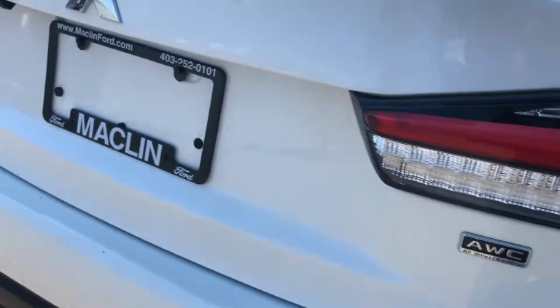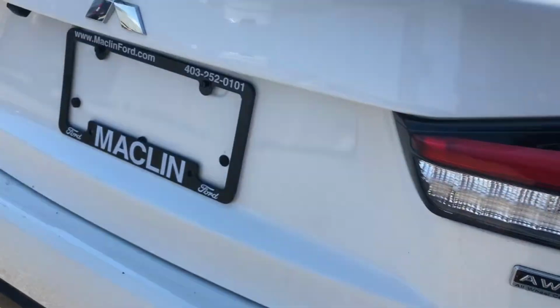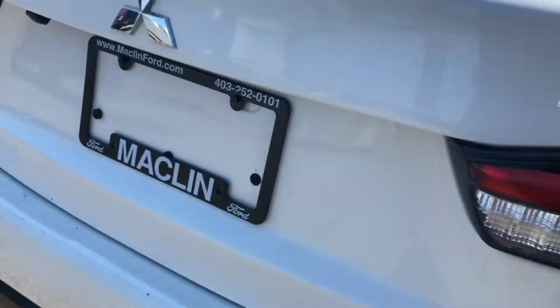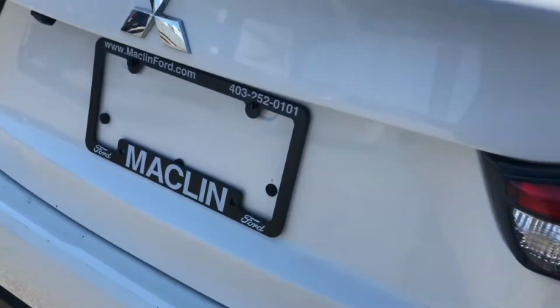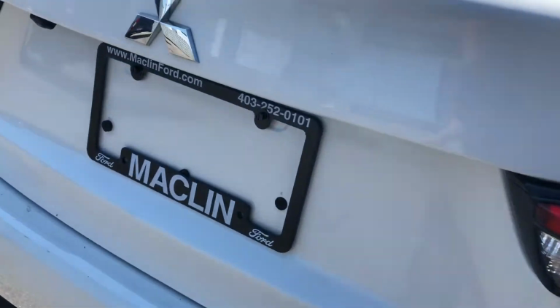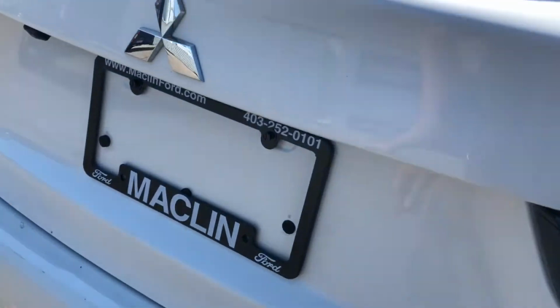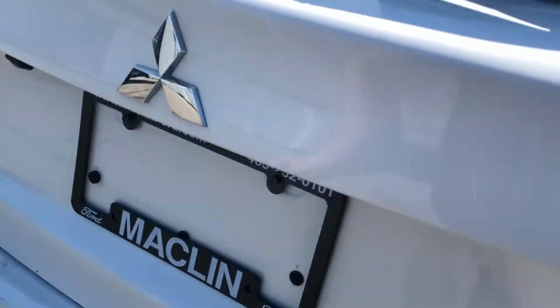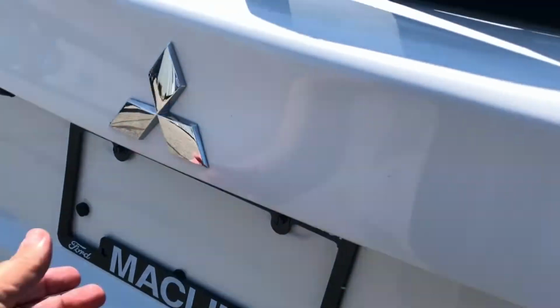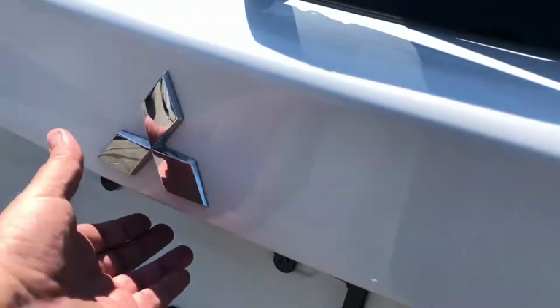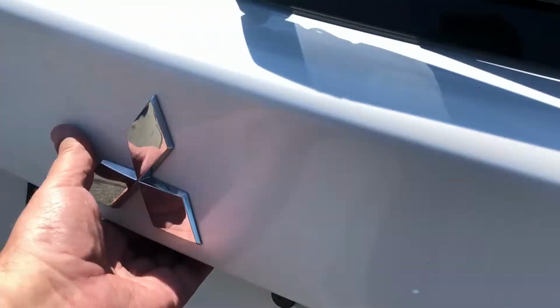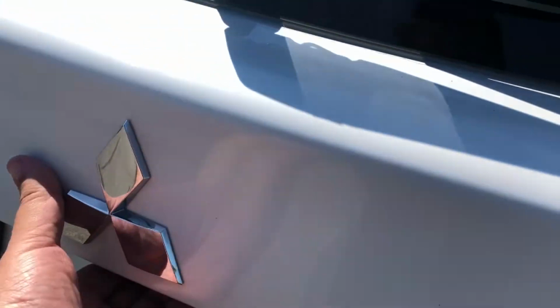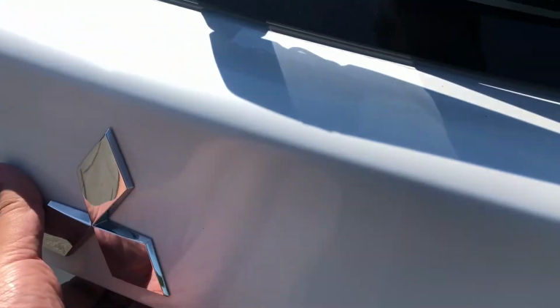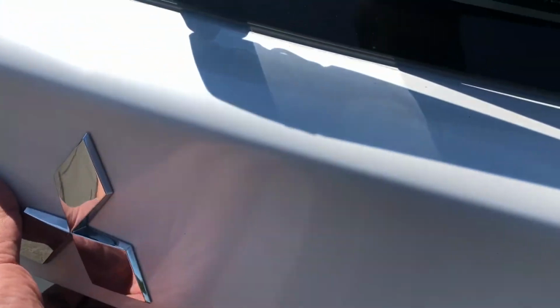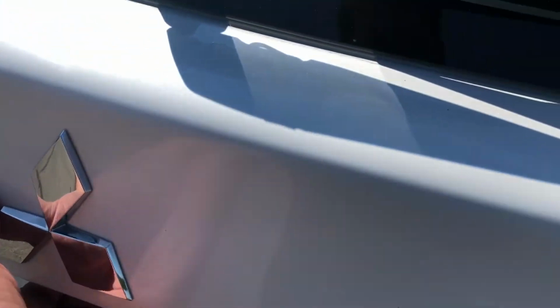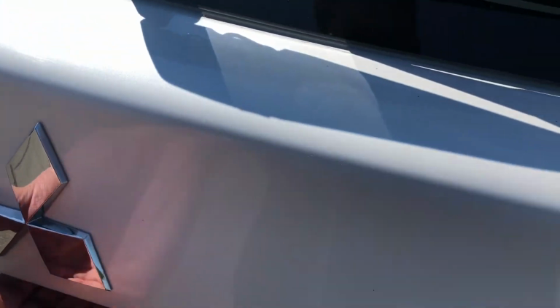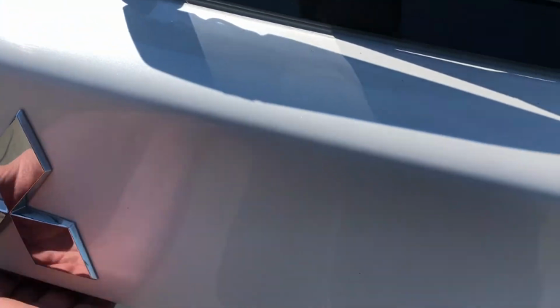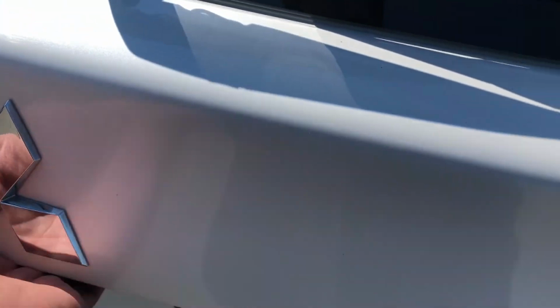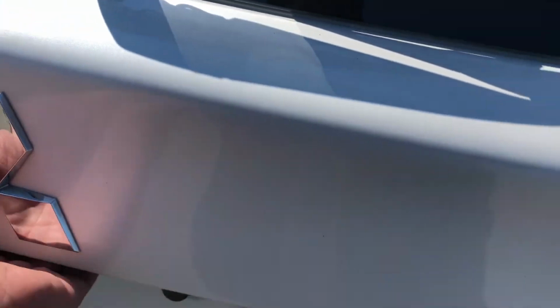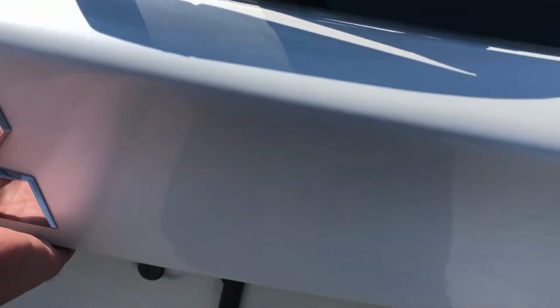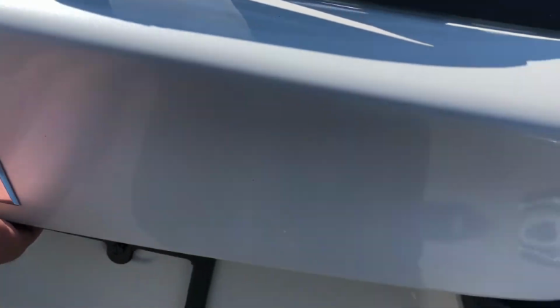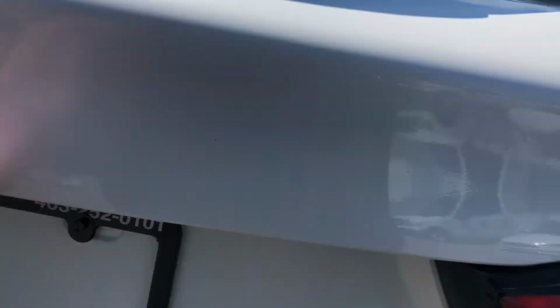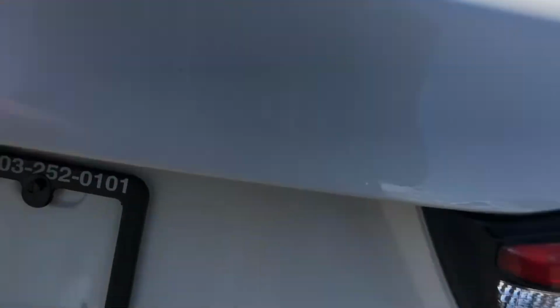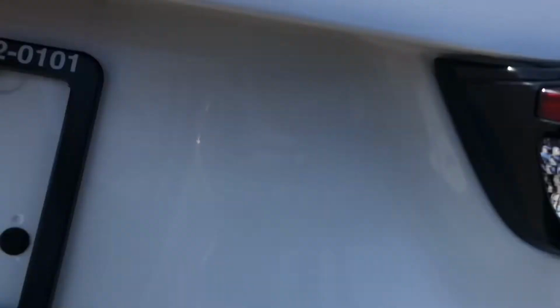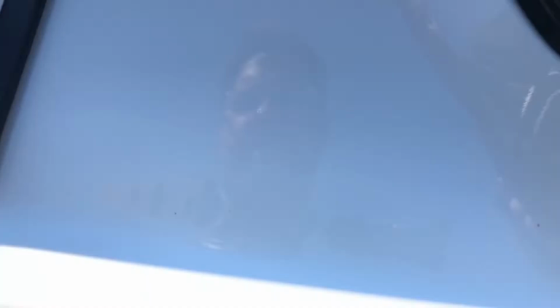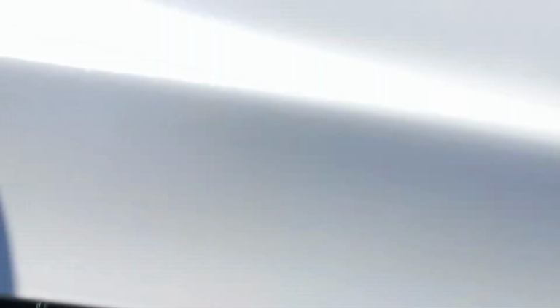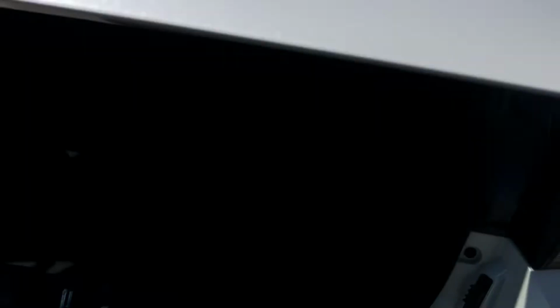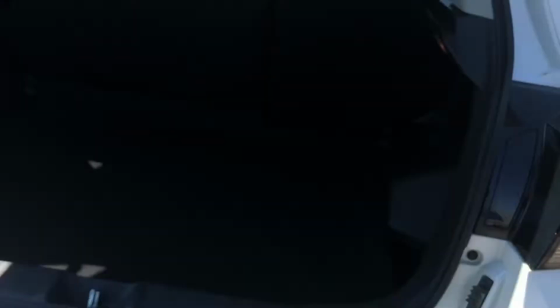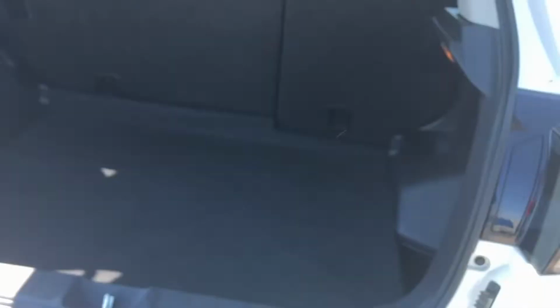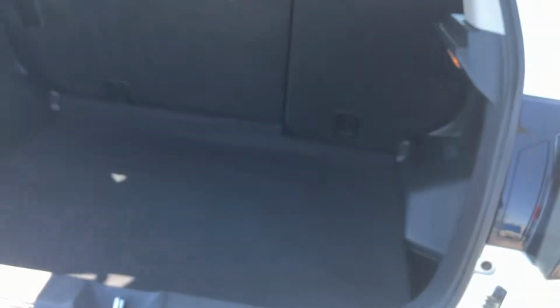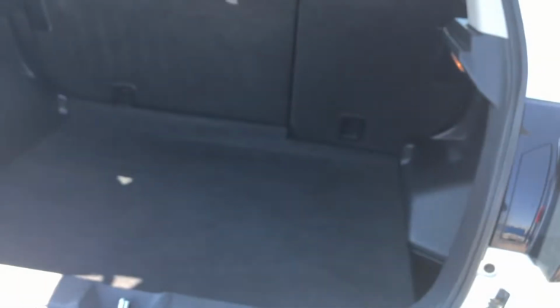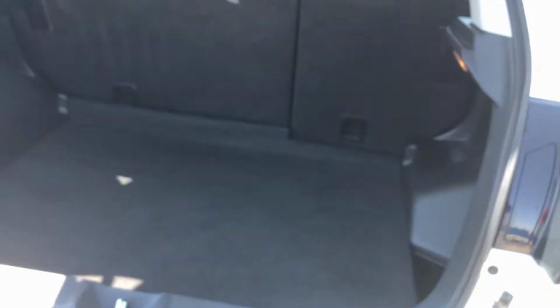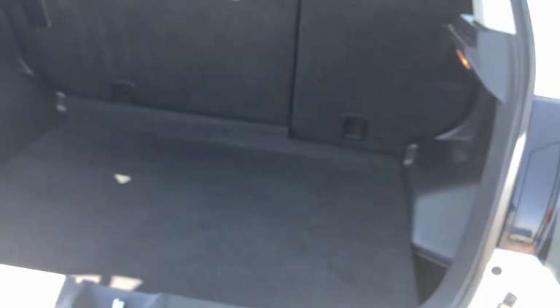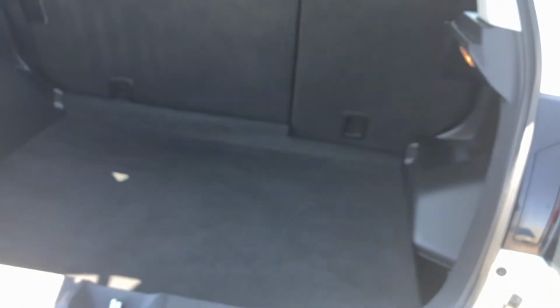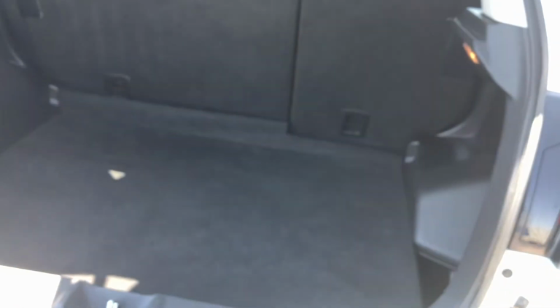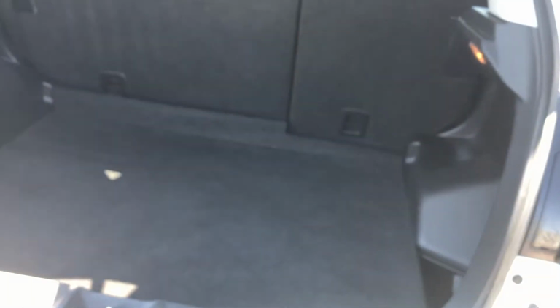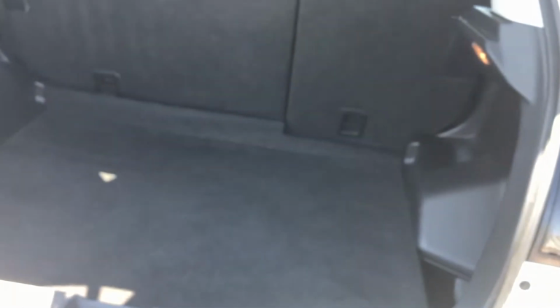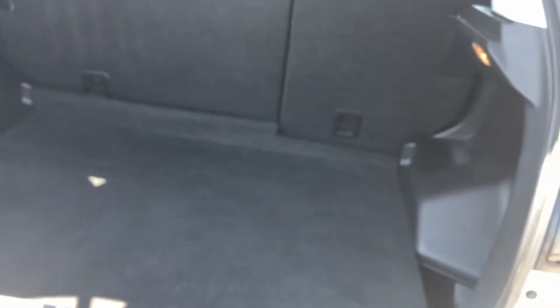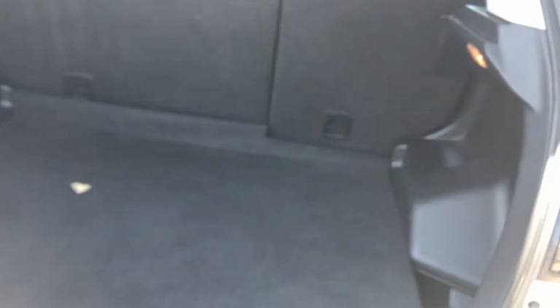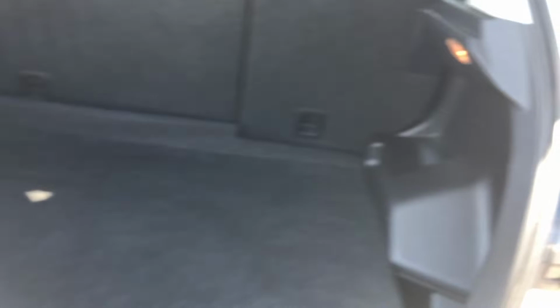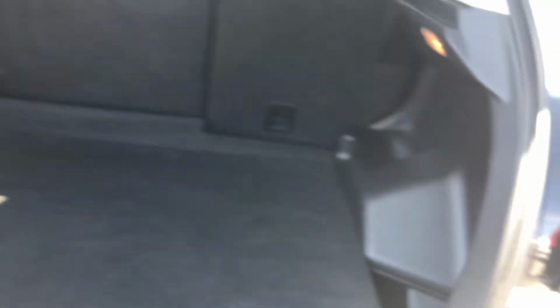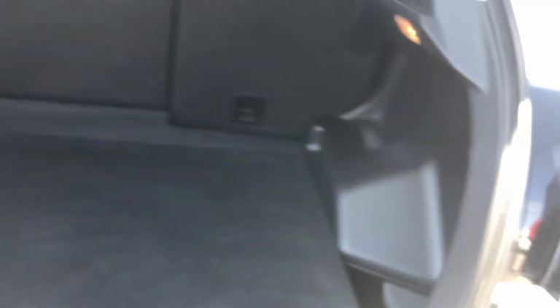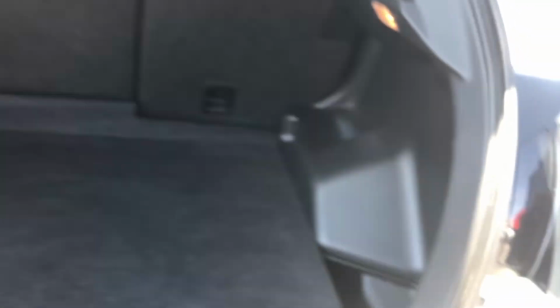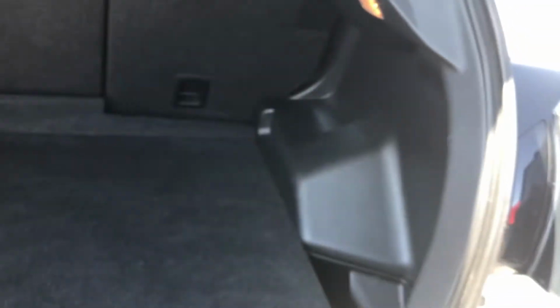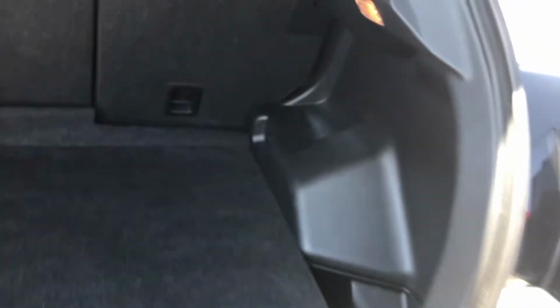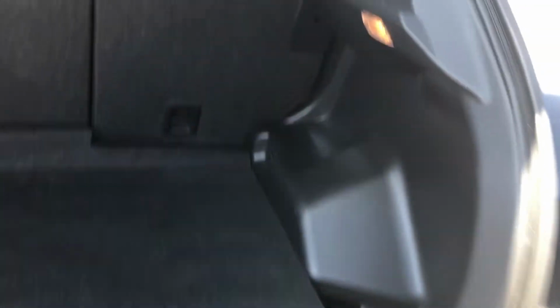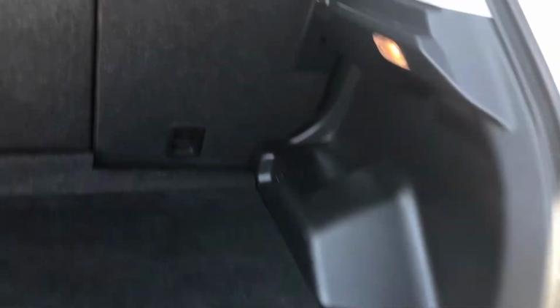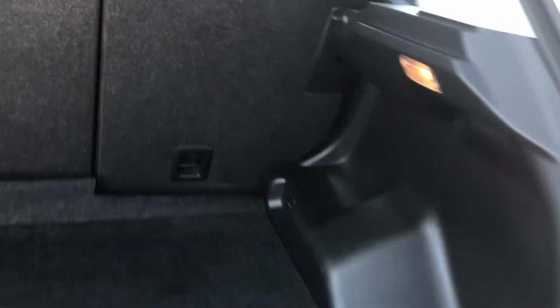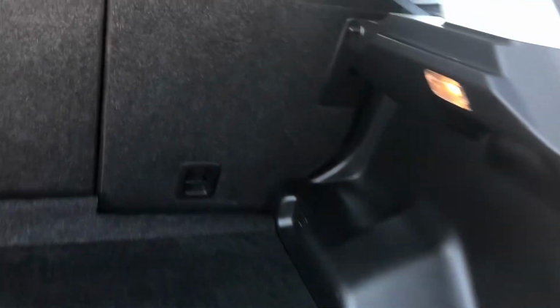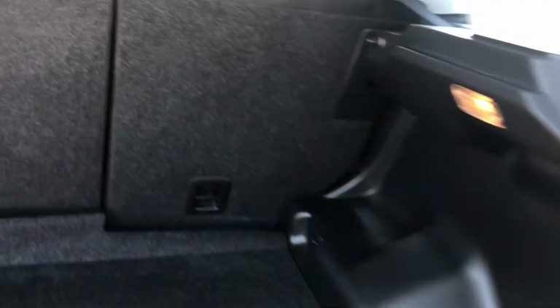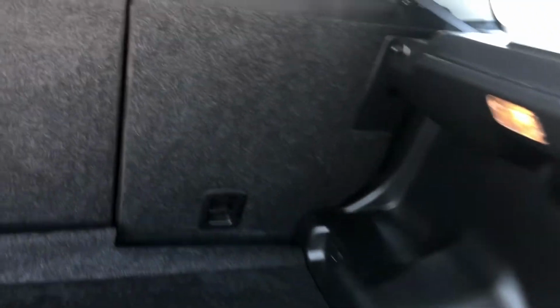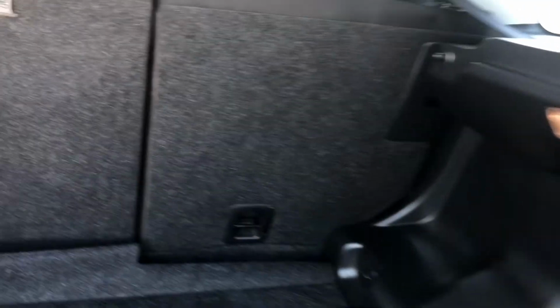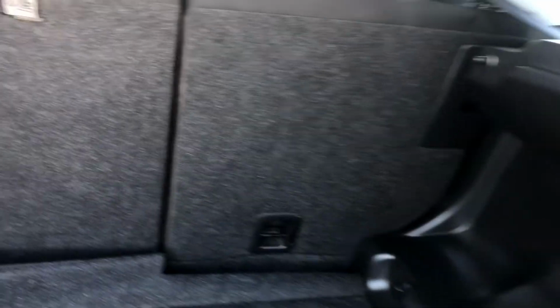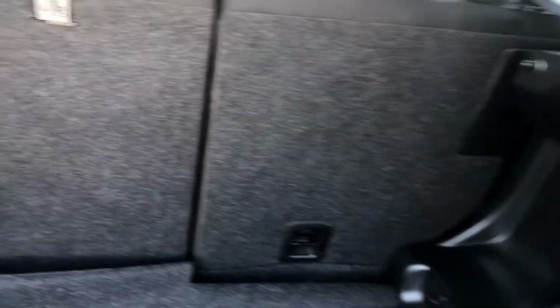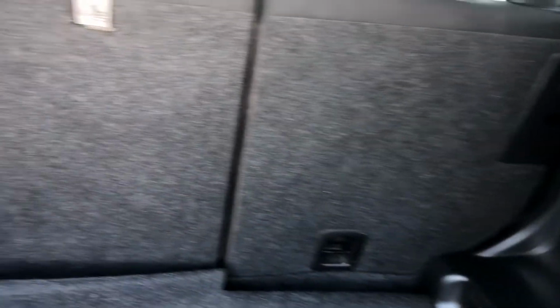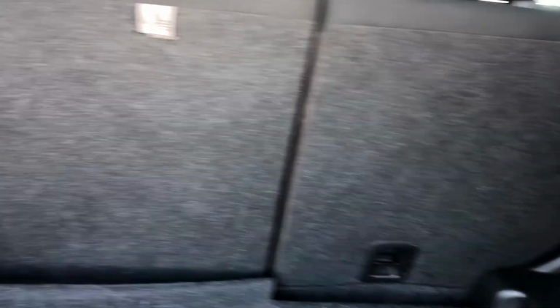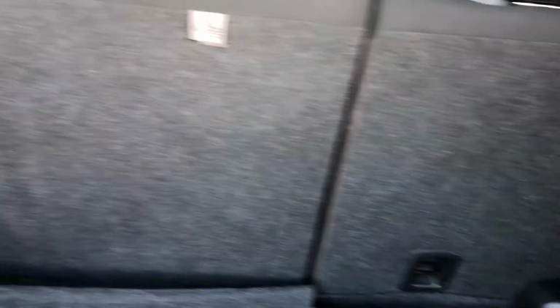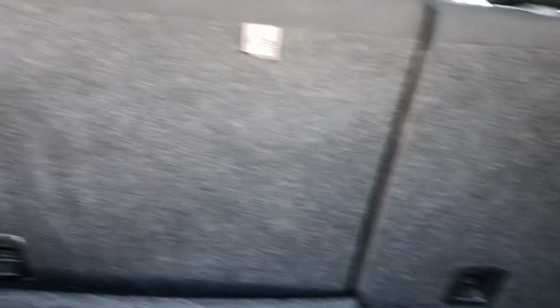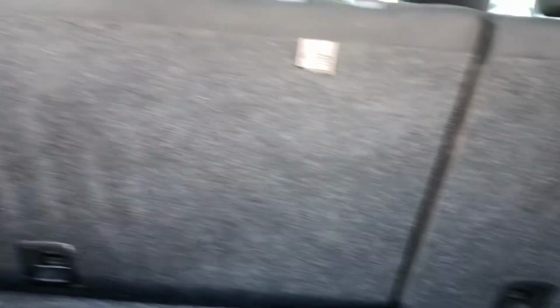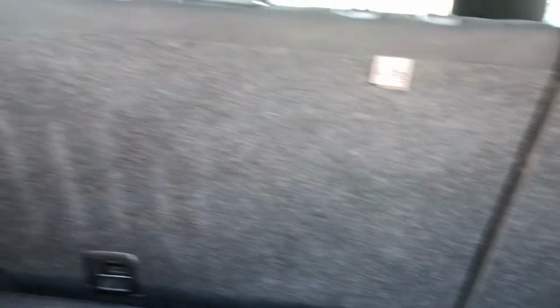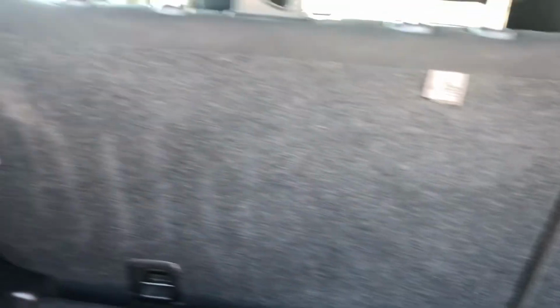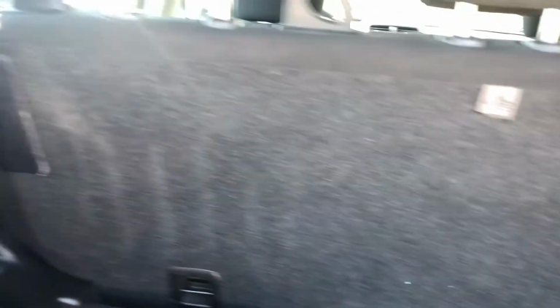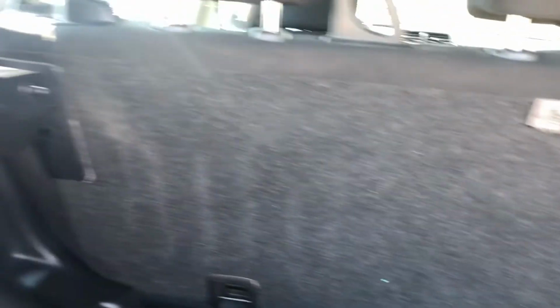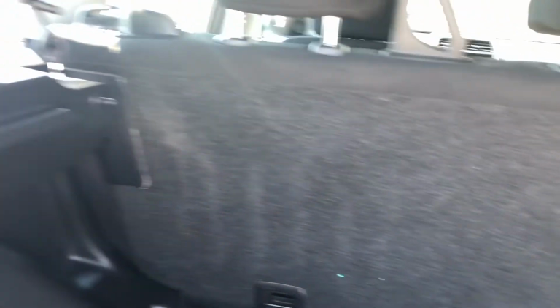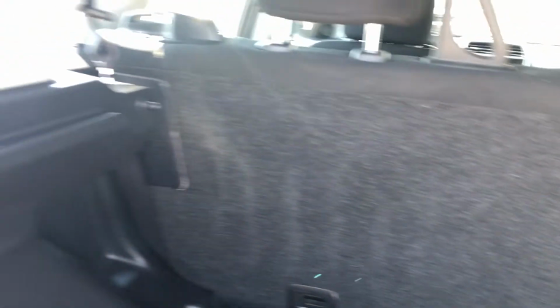Let's take a look at the trunk here. The lift gate opens up to reveal a generous trunk.